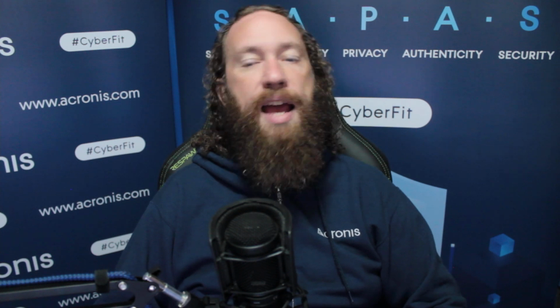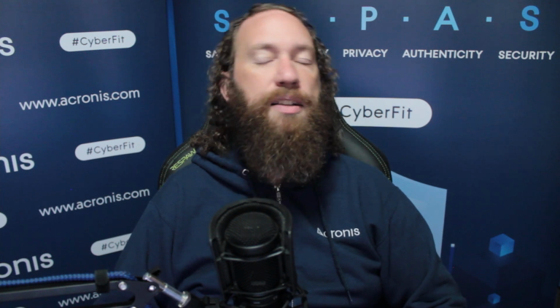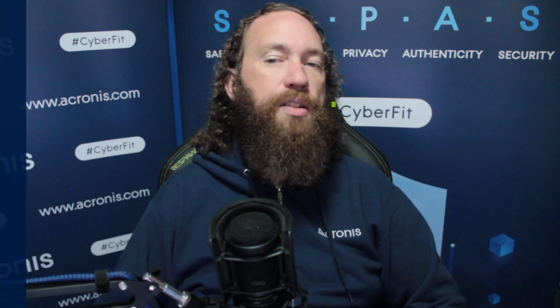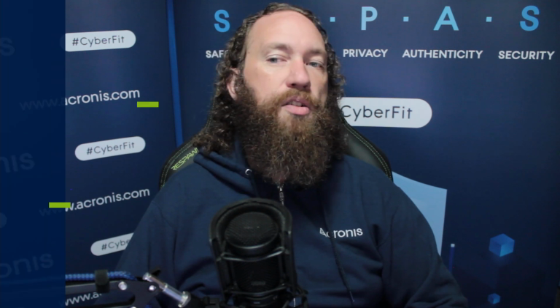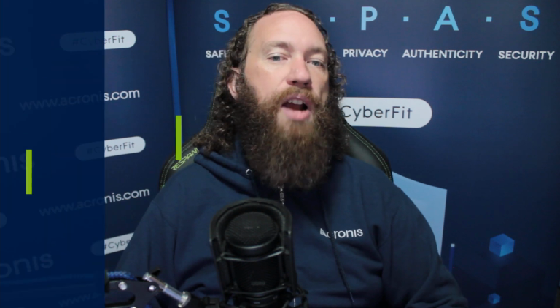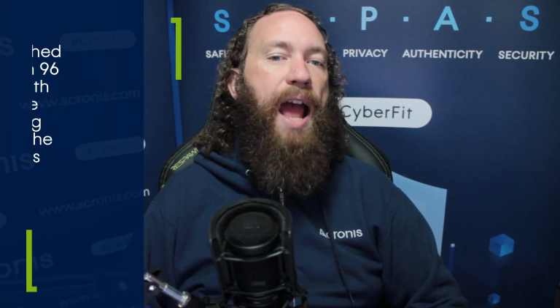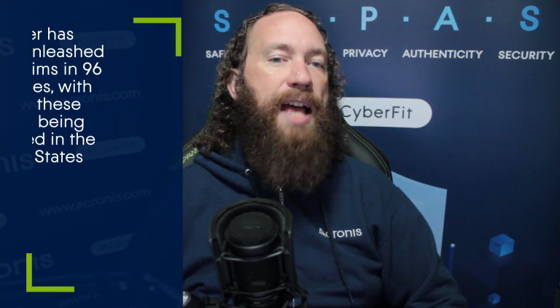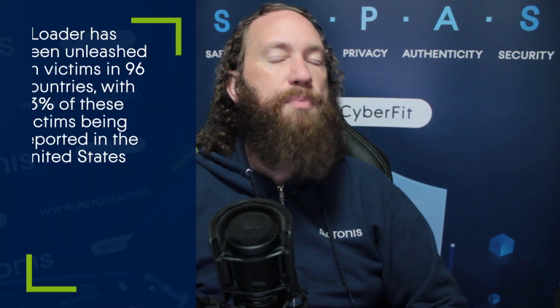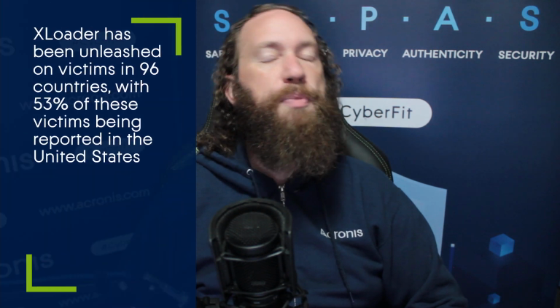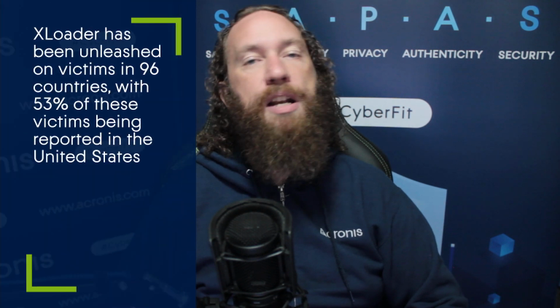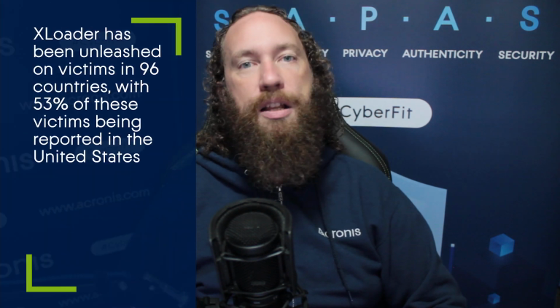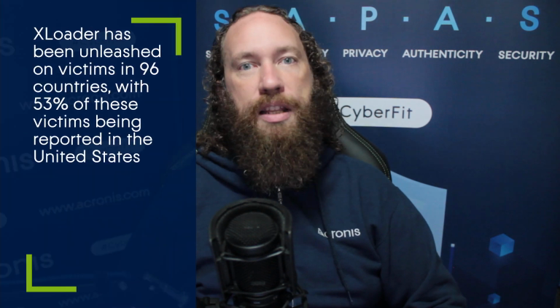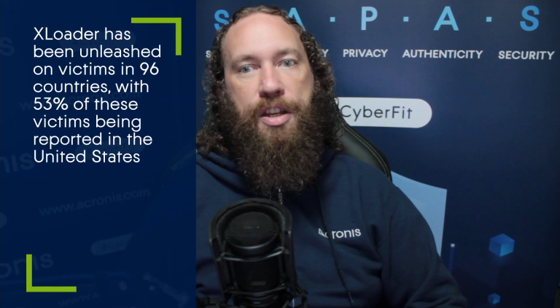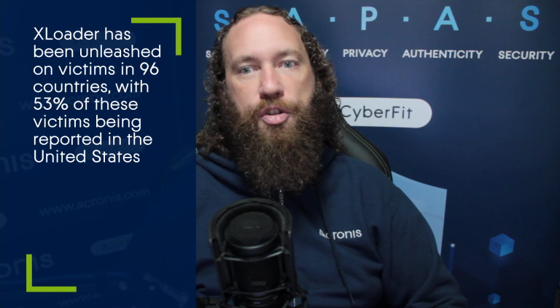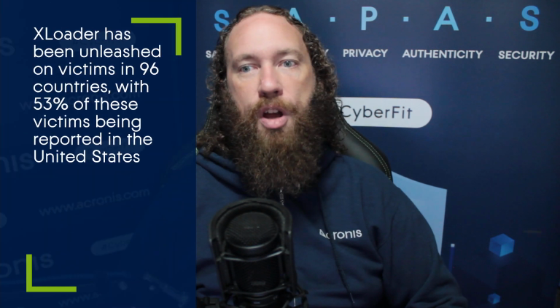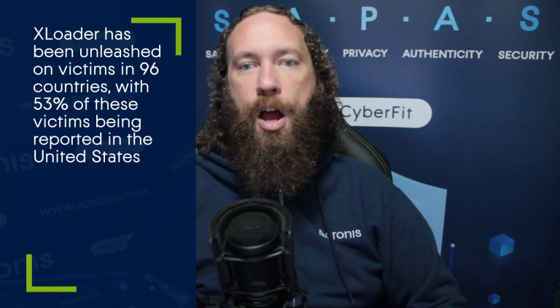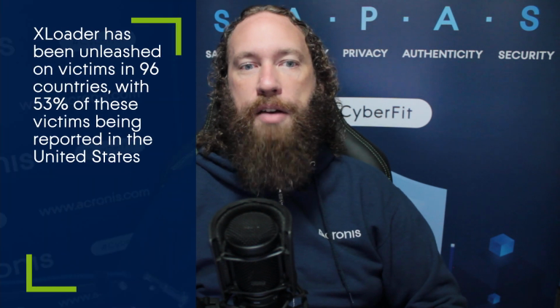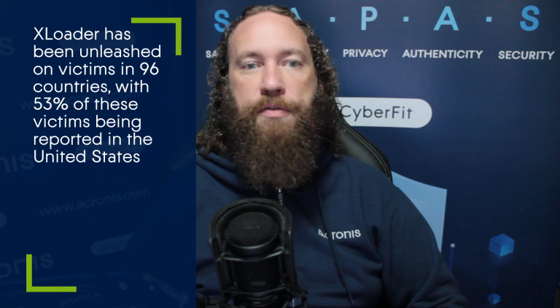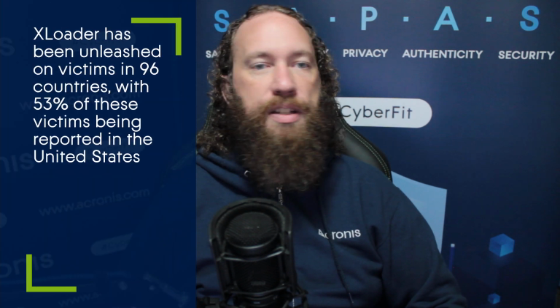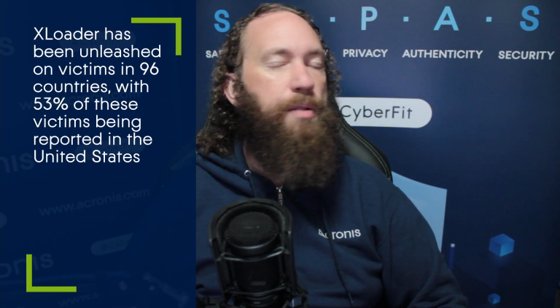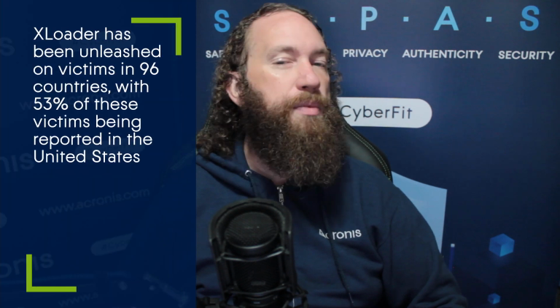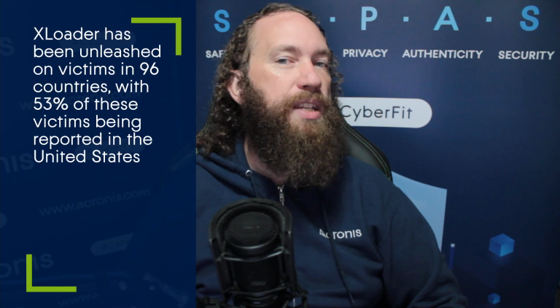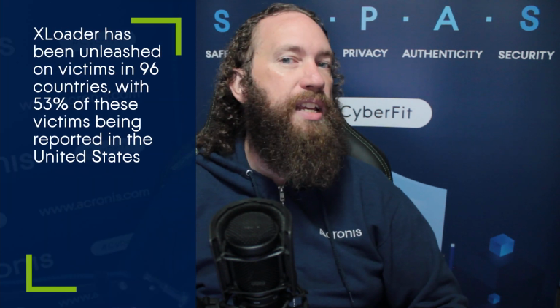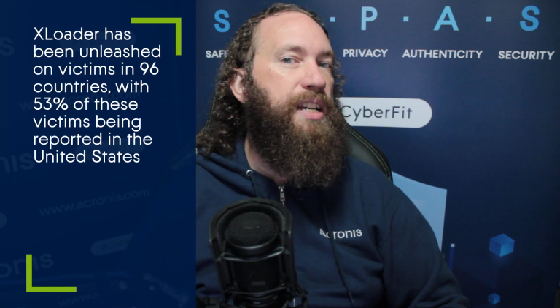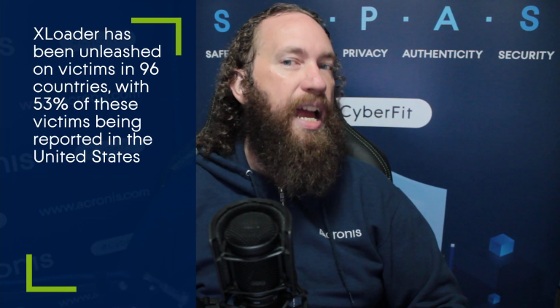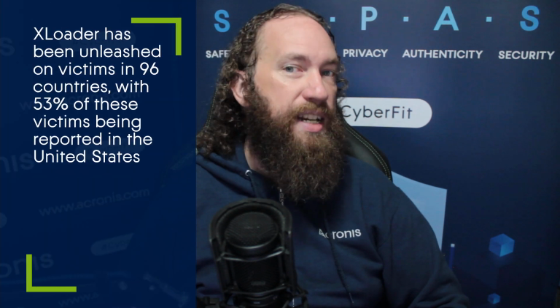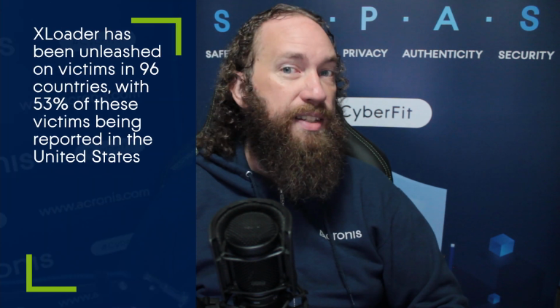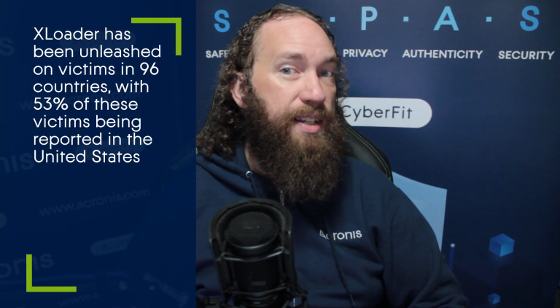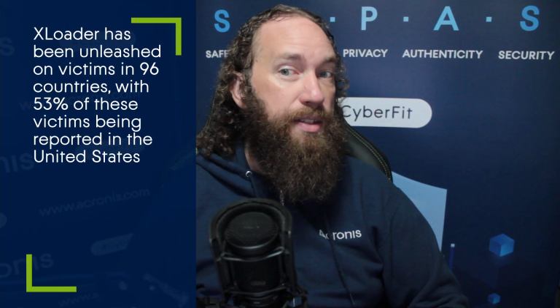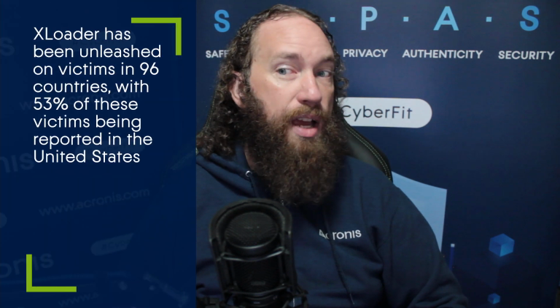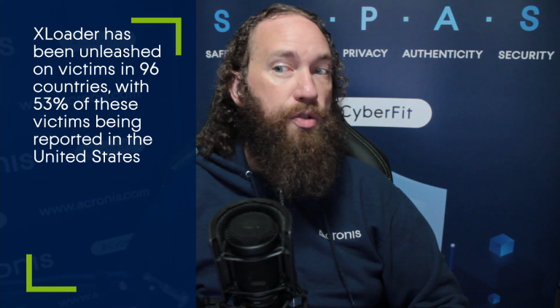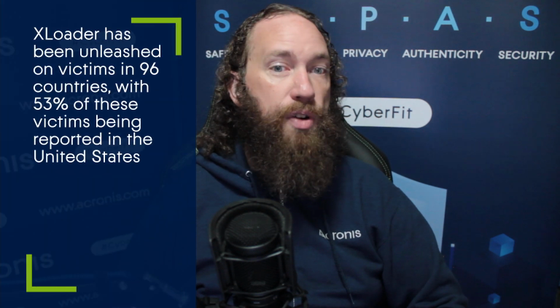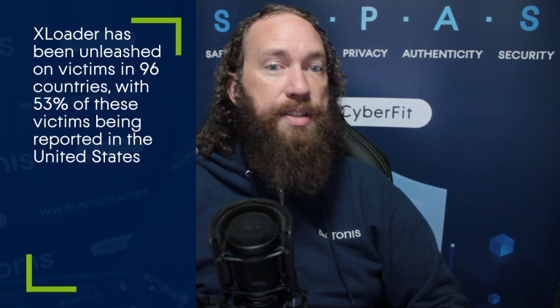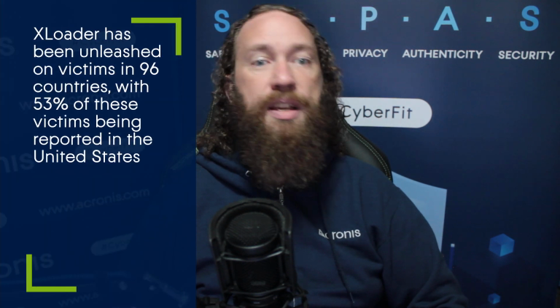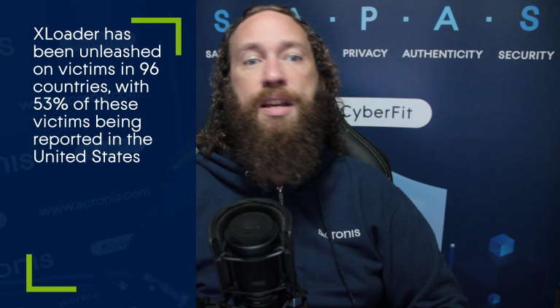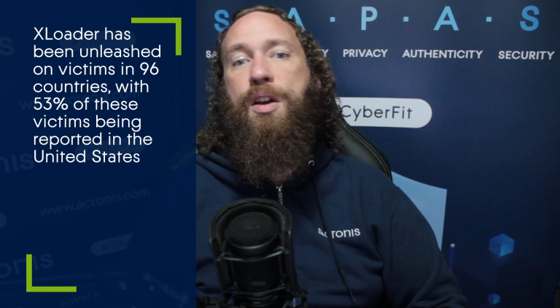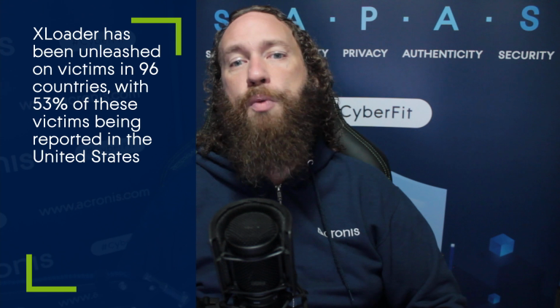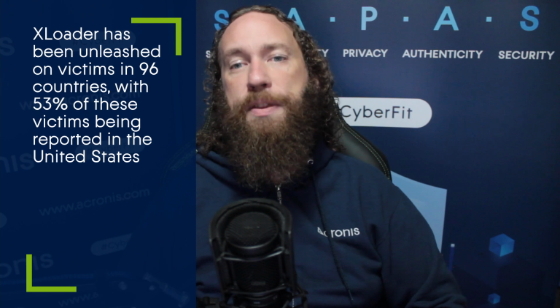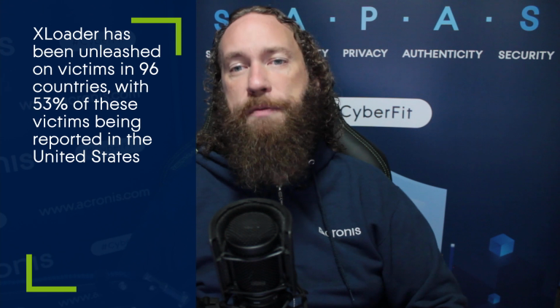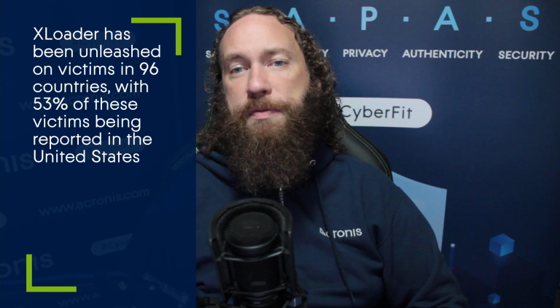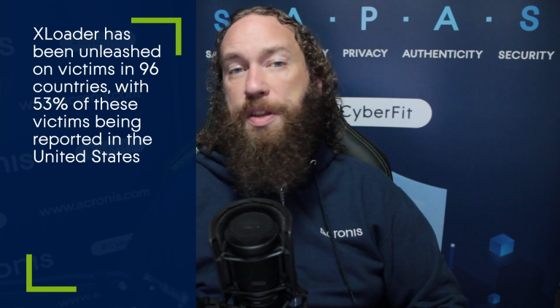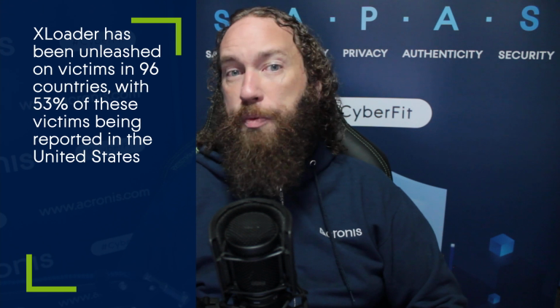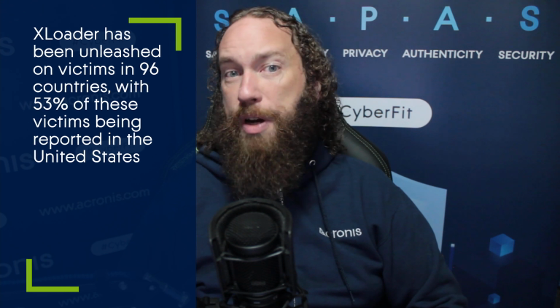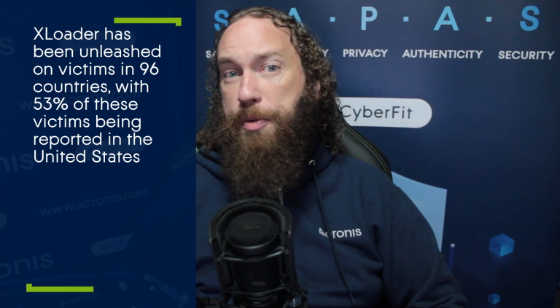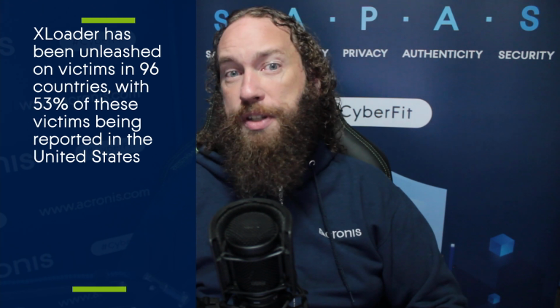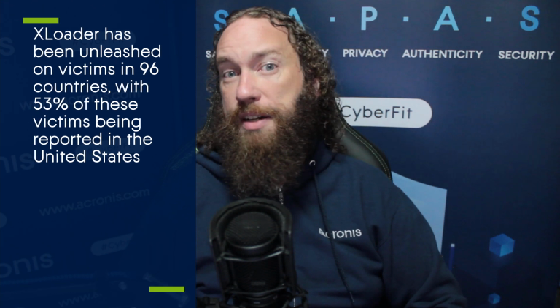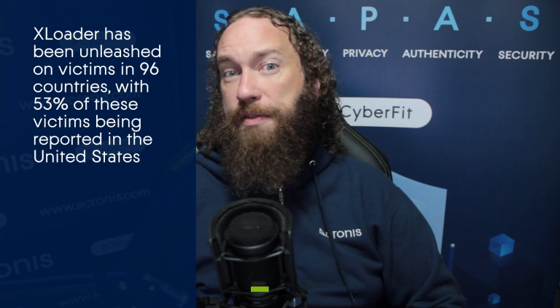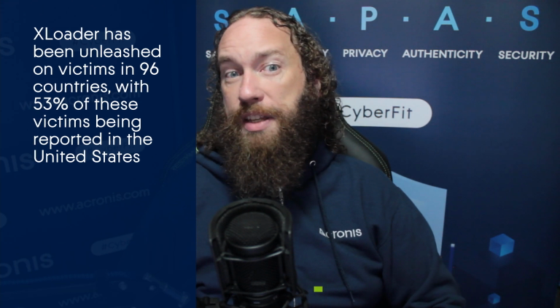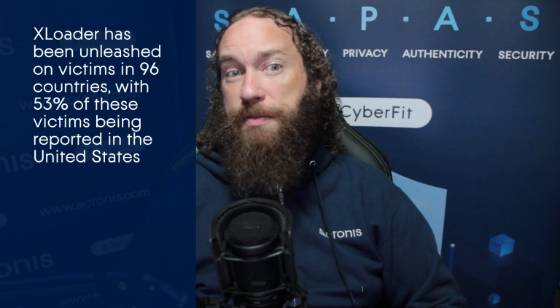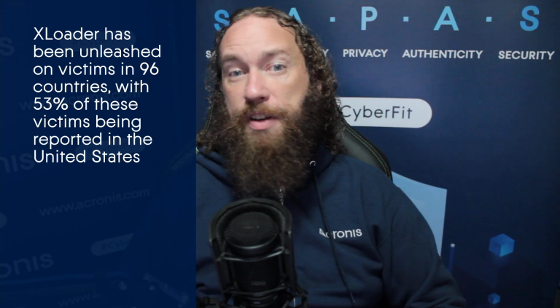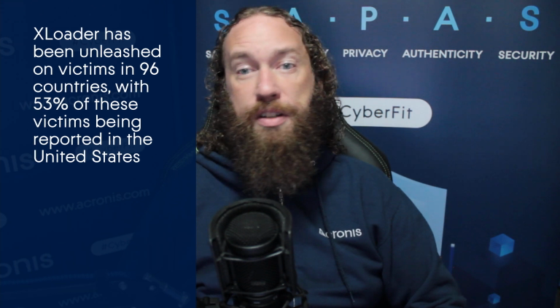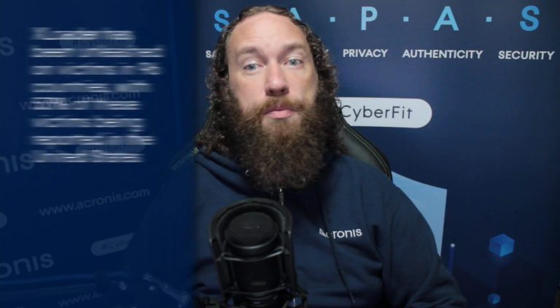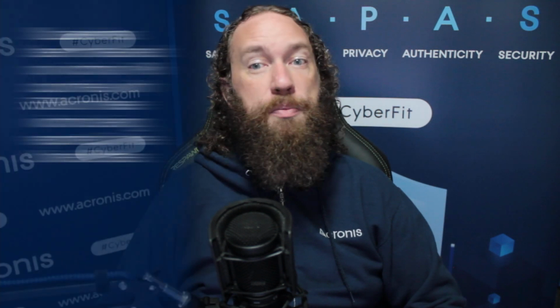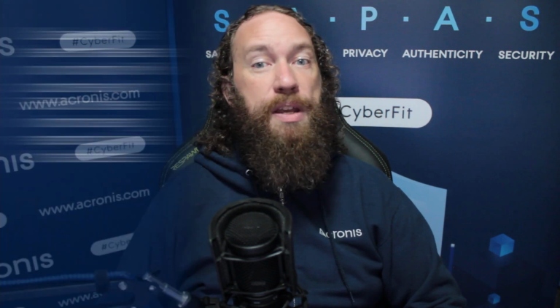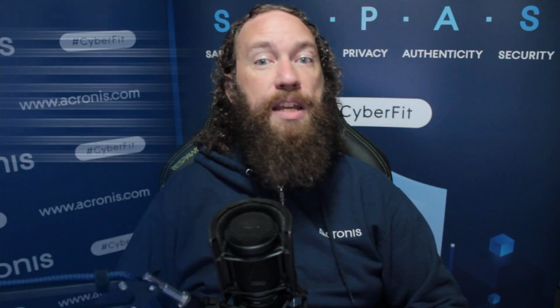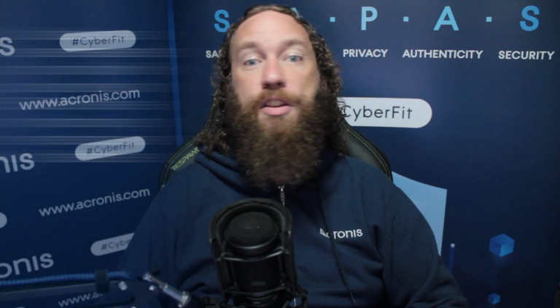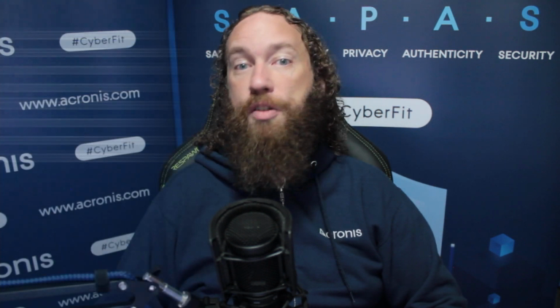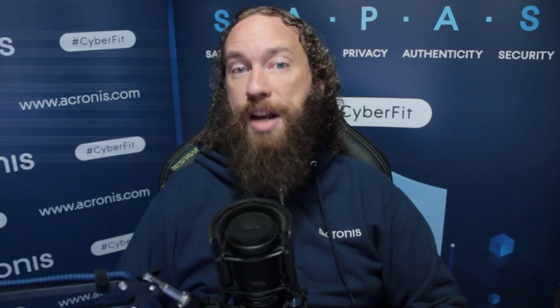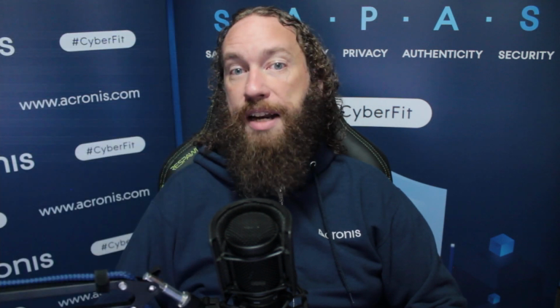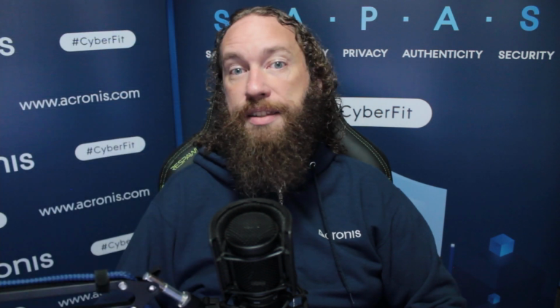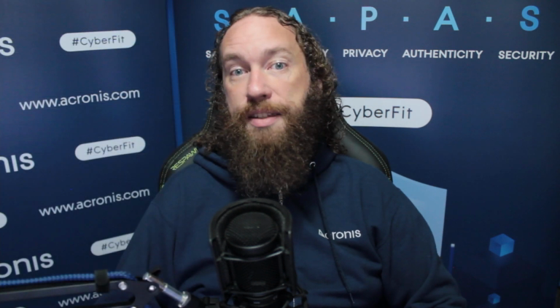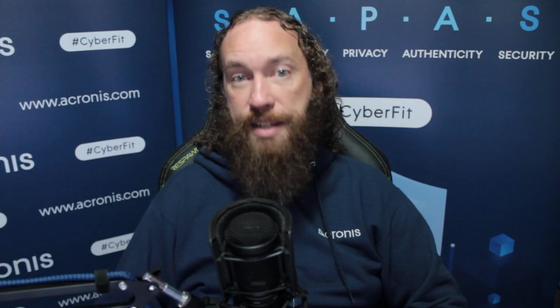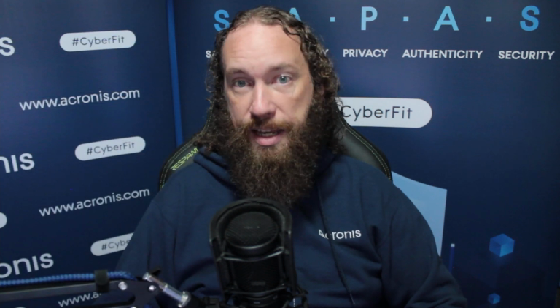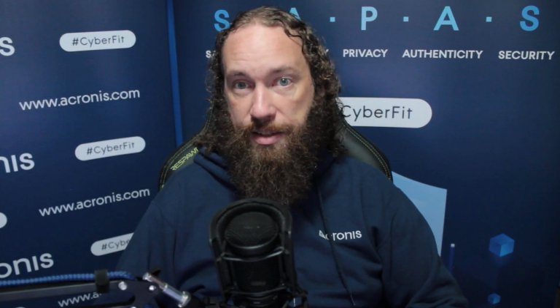XLoader has been unleashed on victims in 96 countries, with 53% of these victims being in the United States.